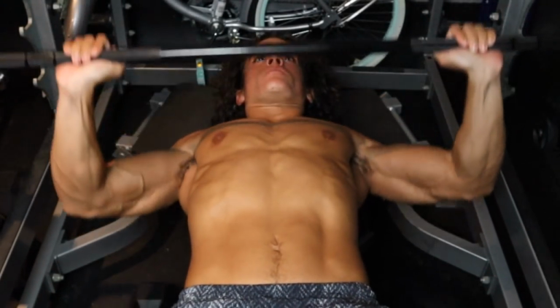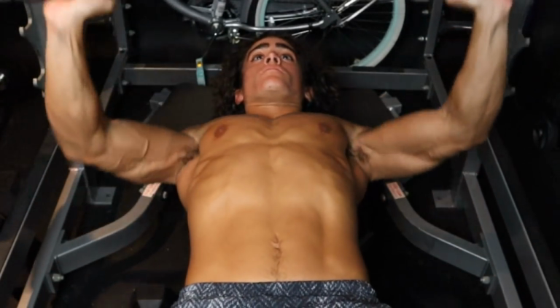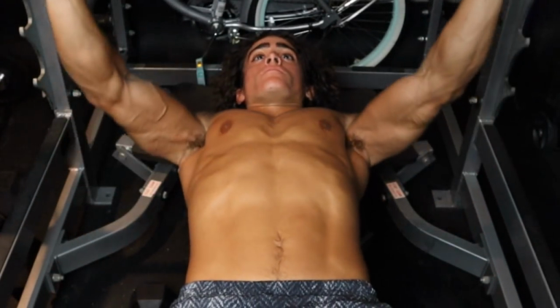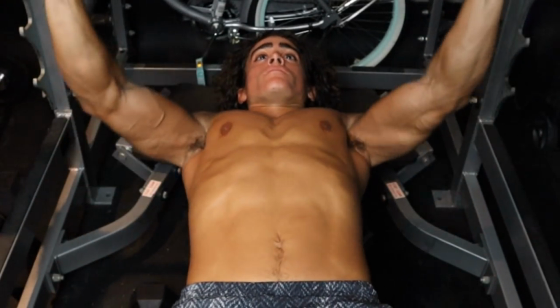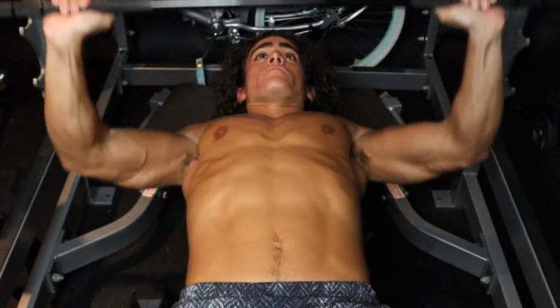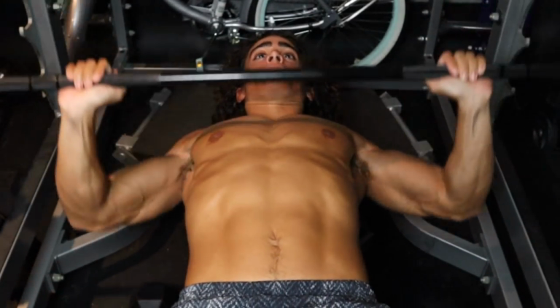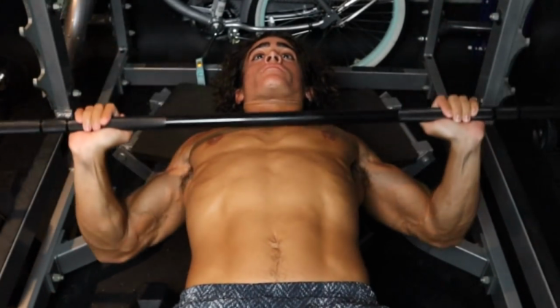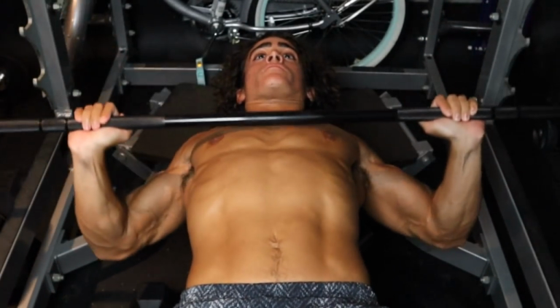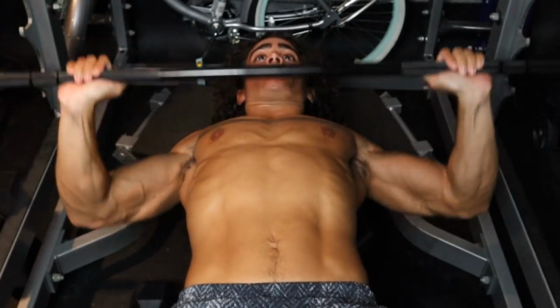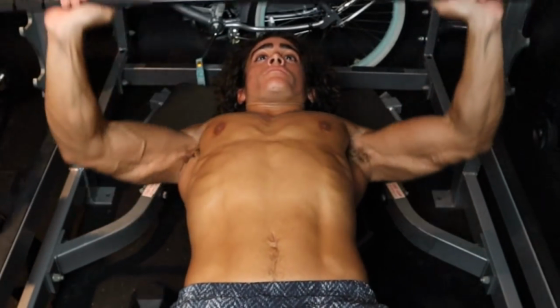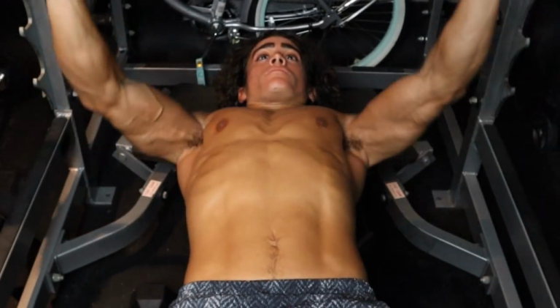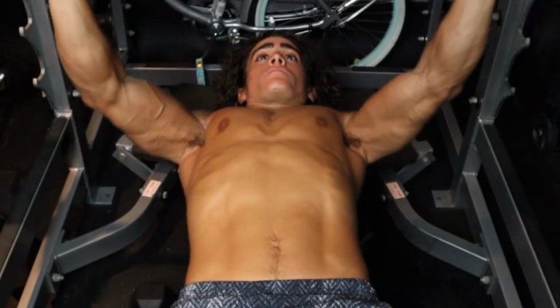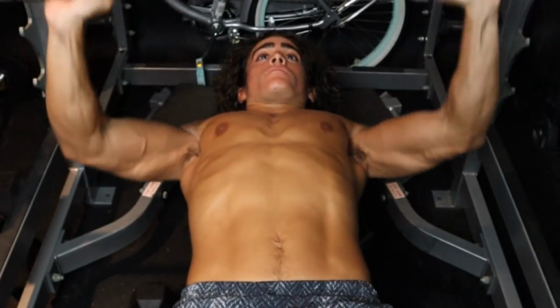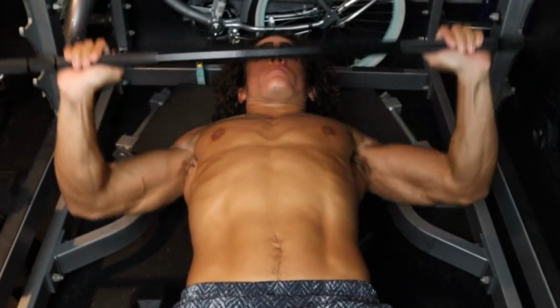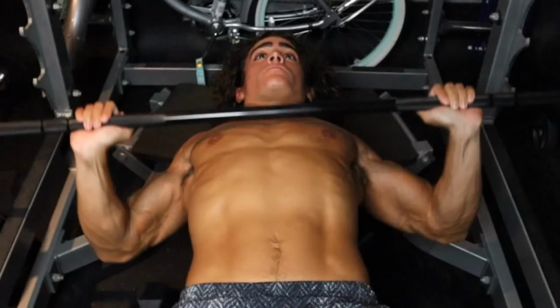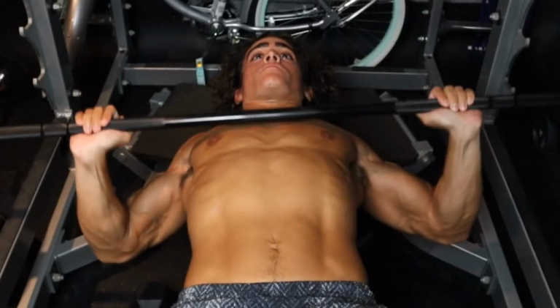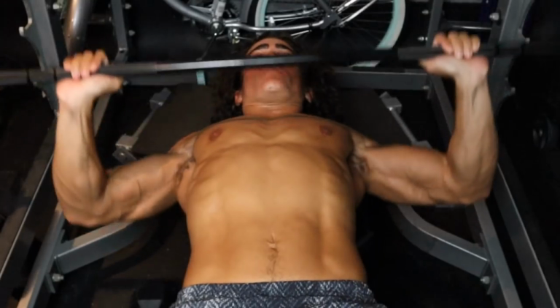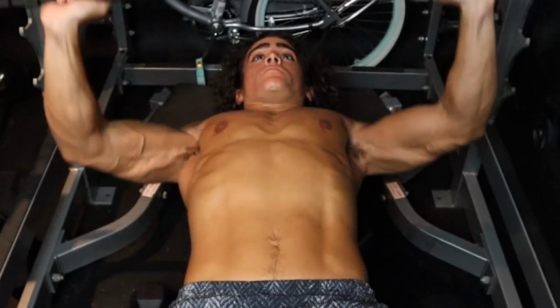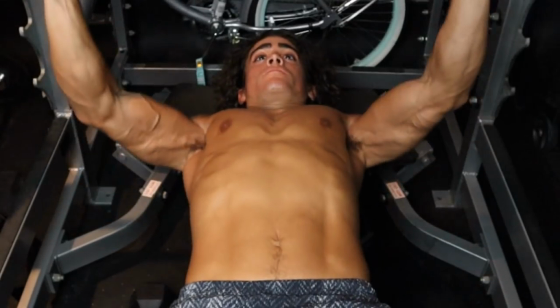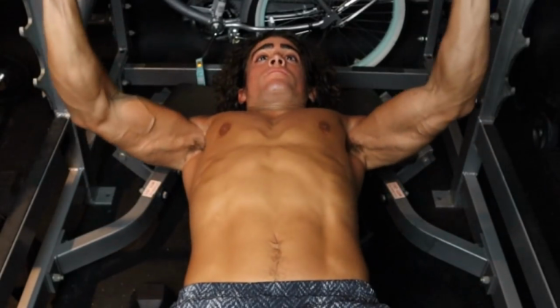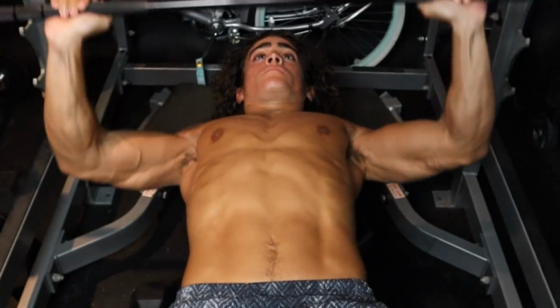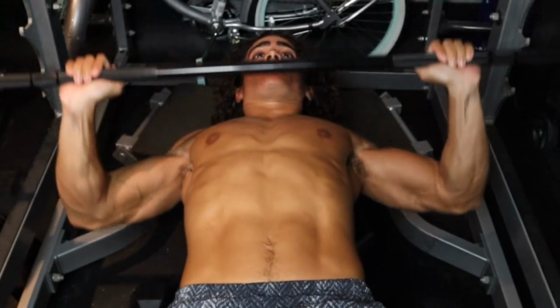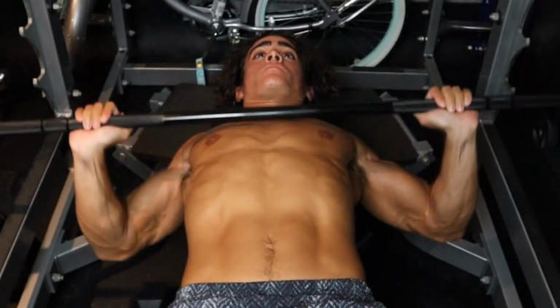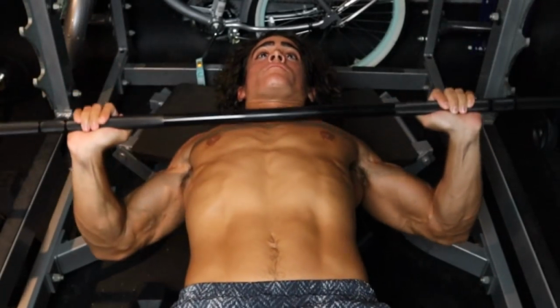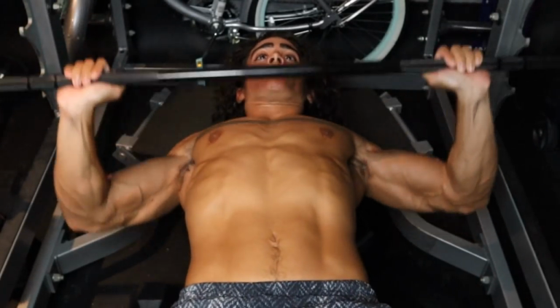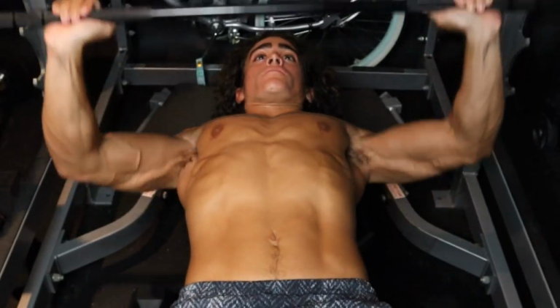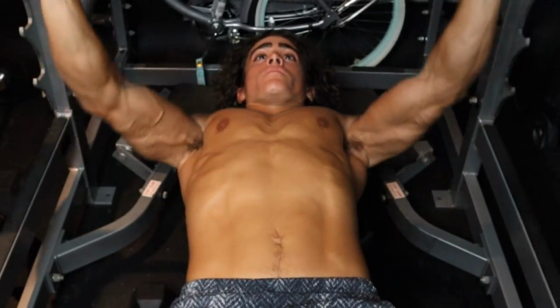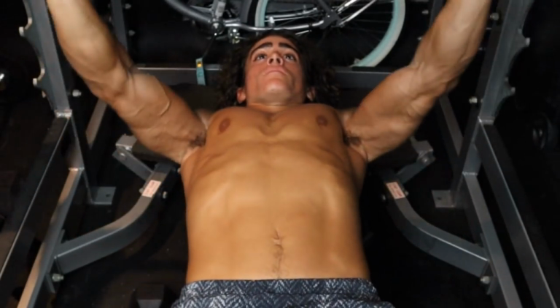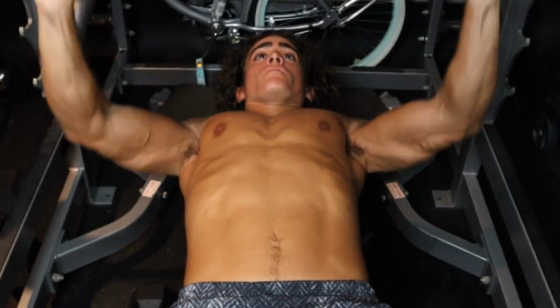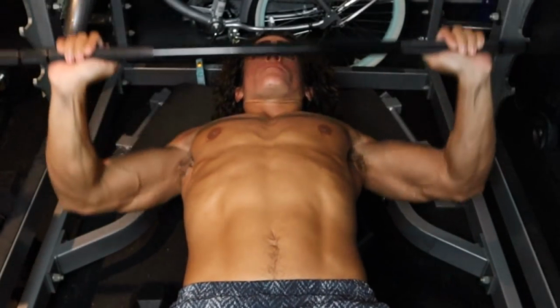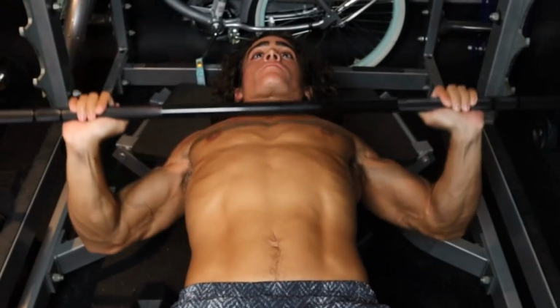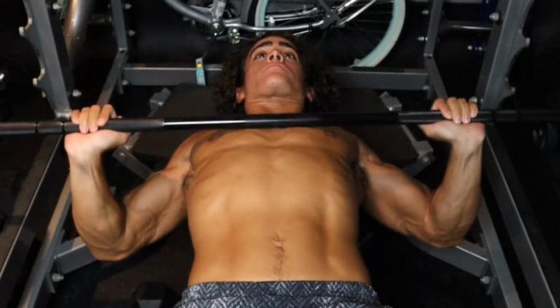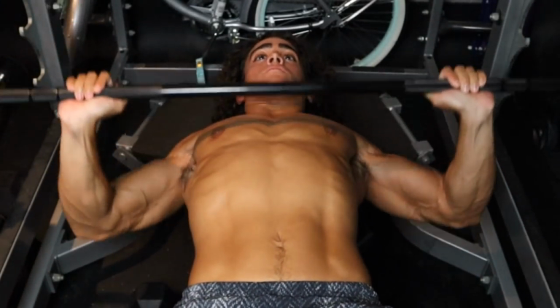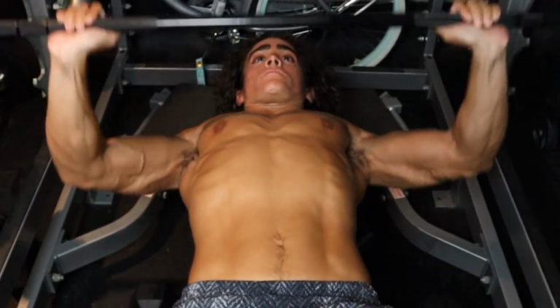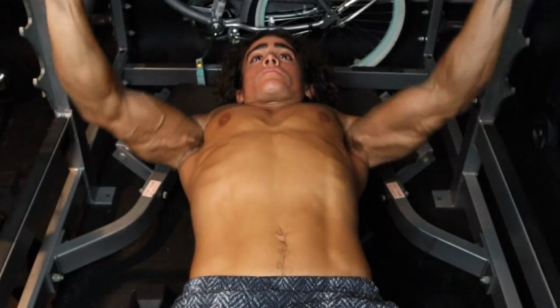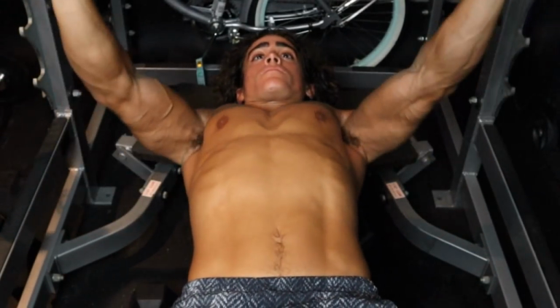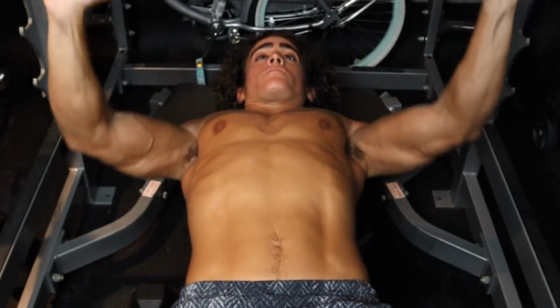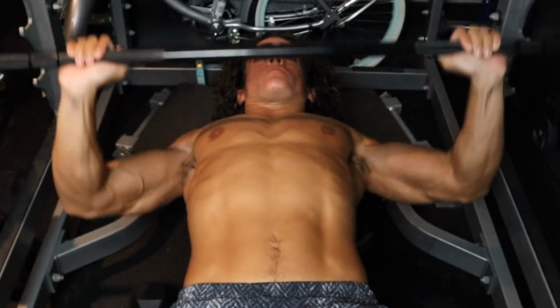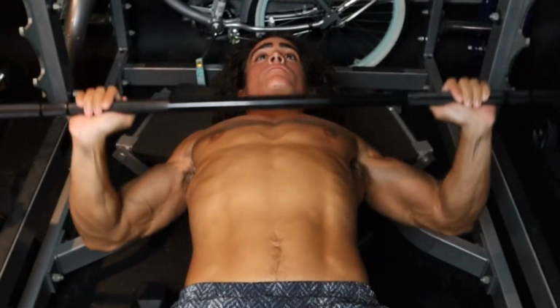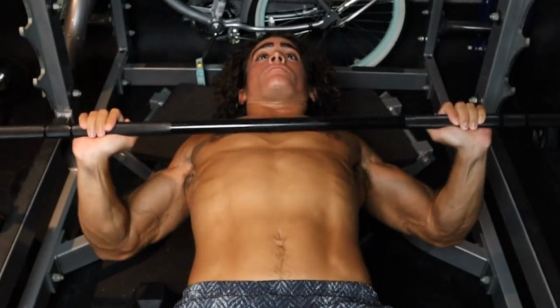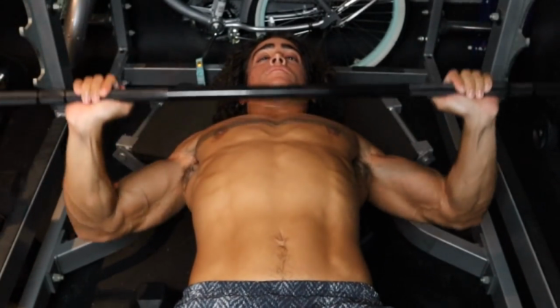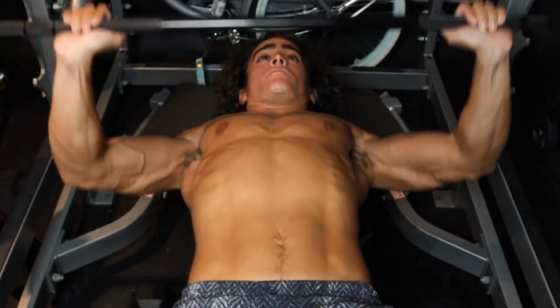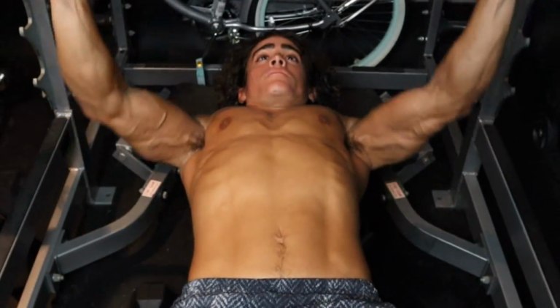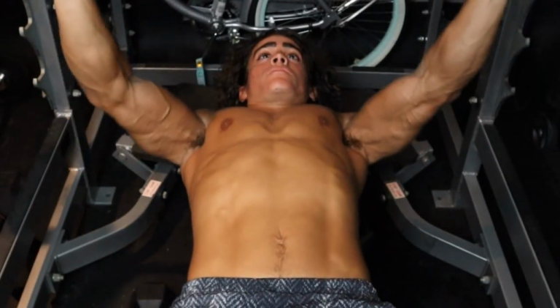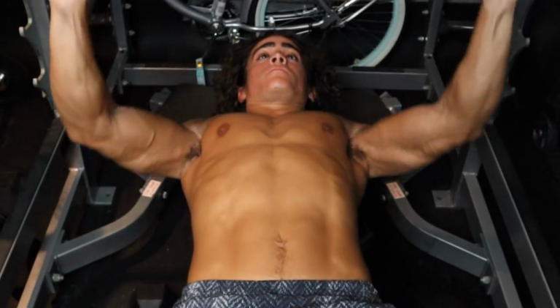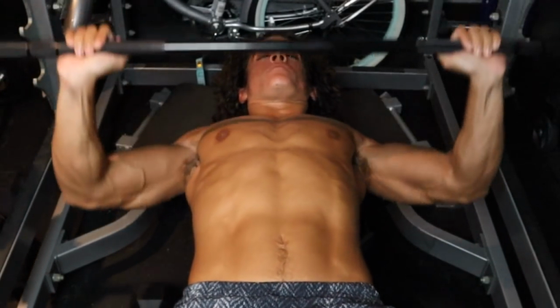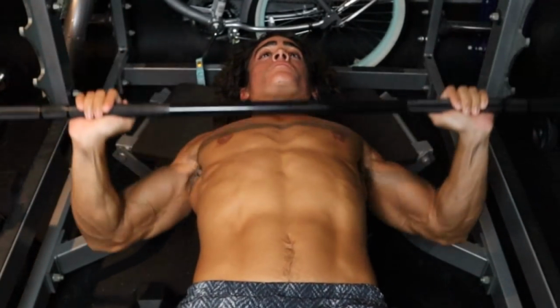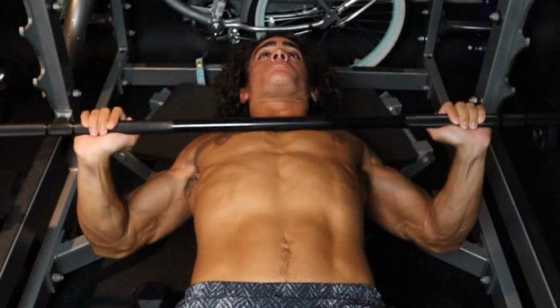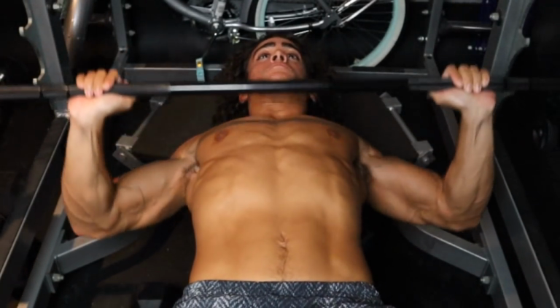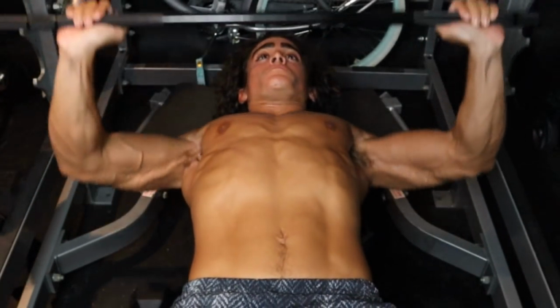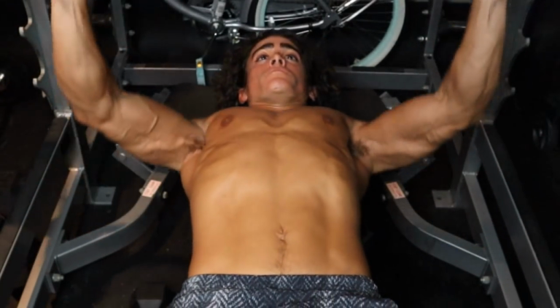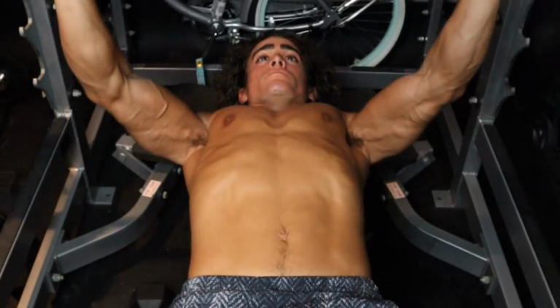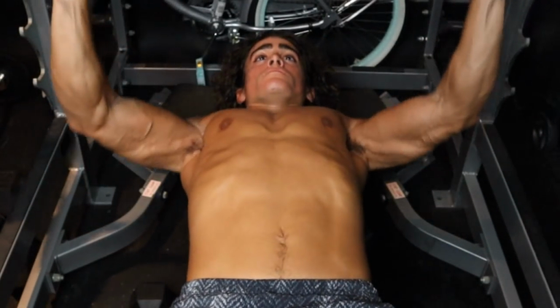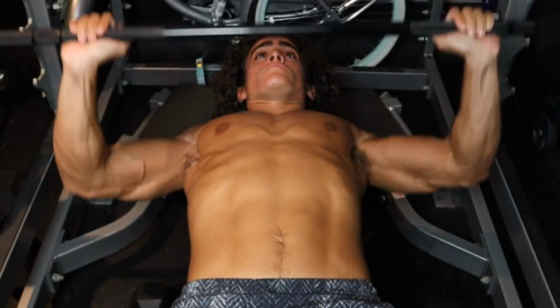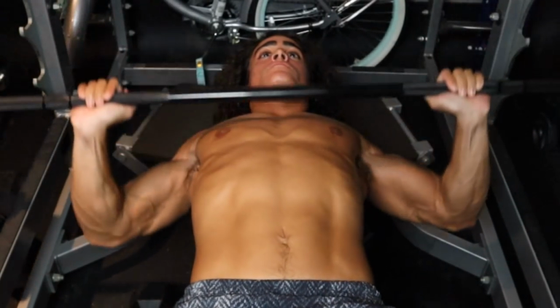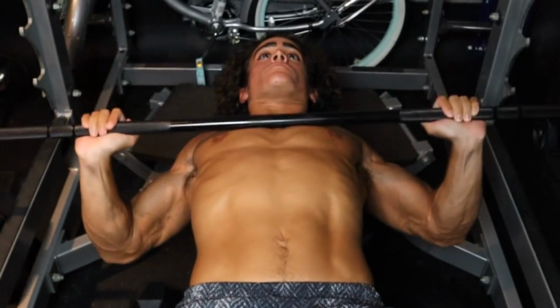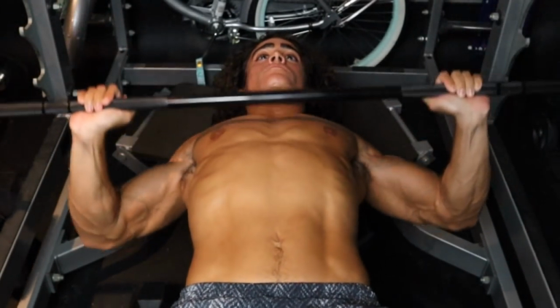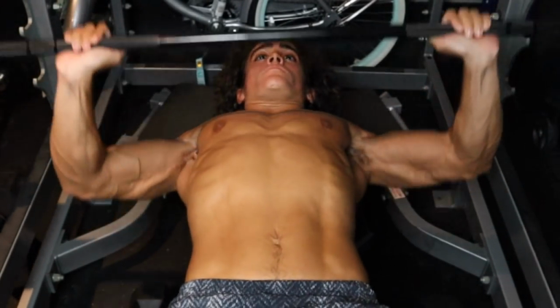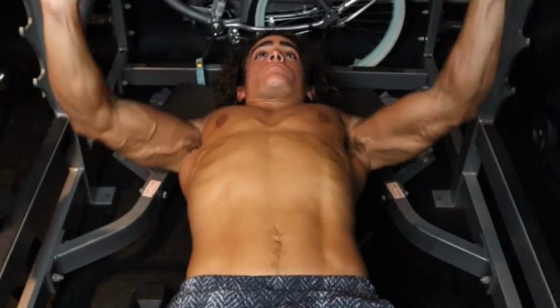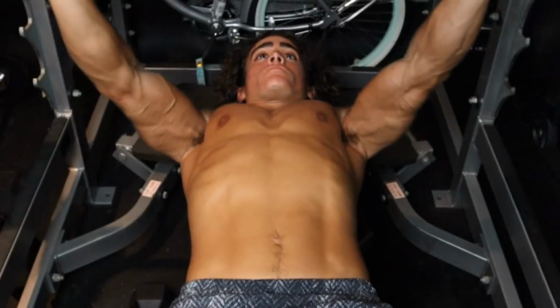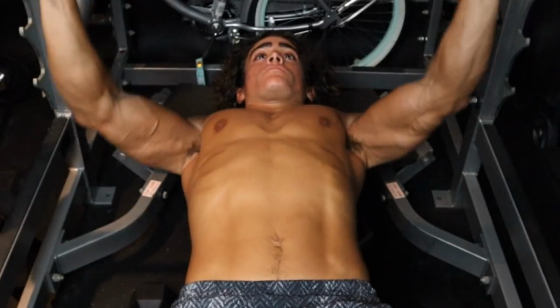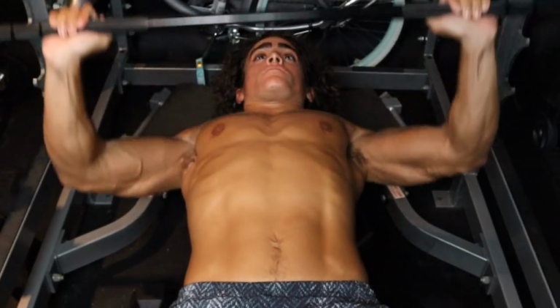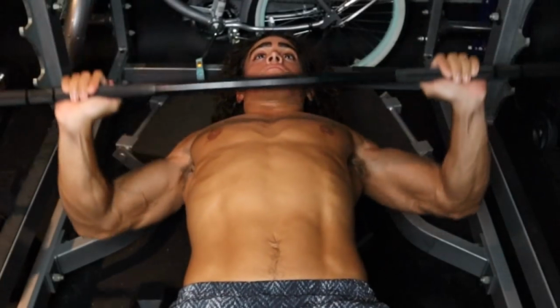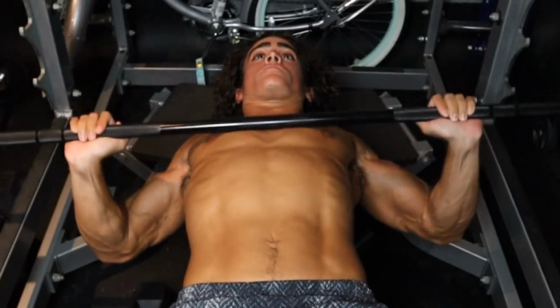a lighter amount of weight doesn't activate as many muscle fibers as a heavy weight.